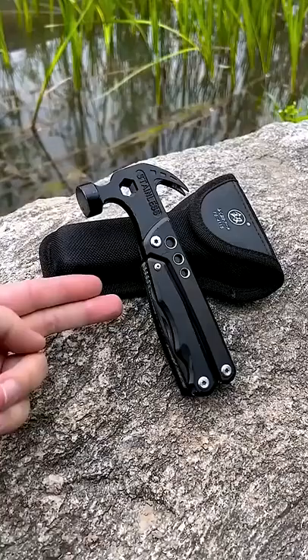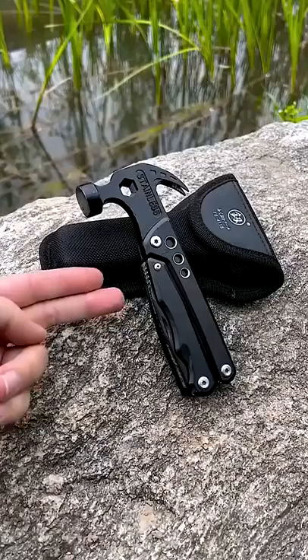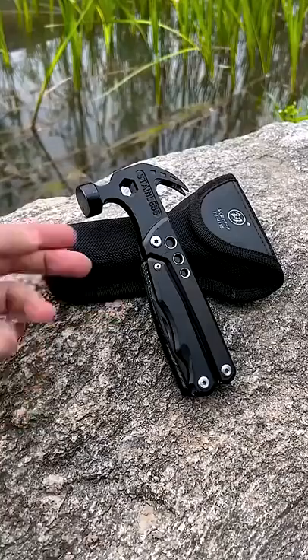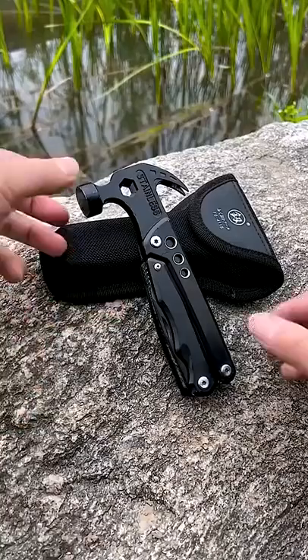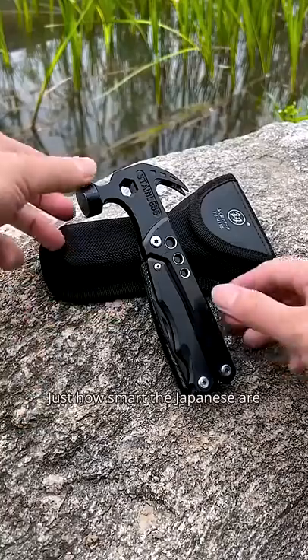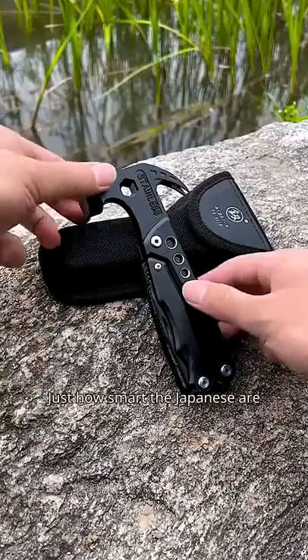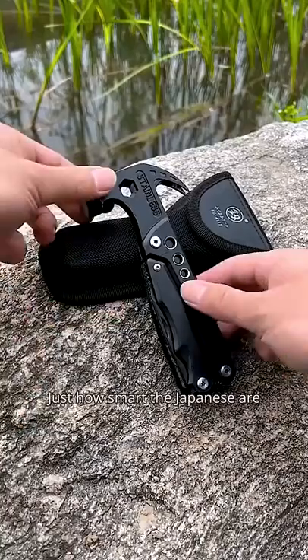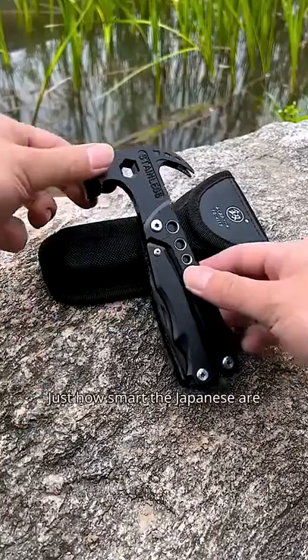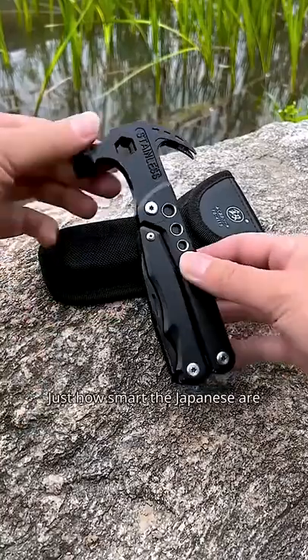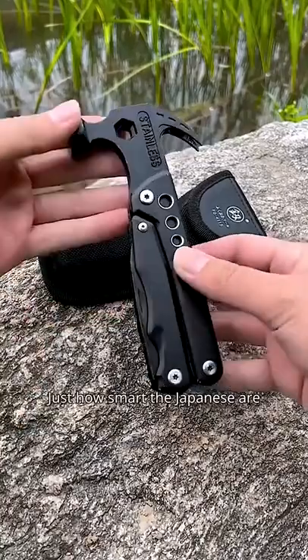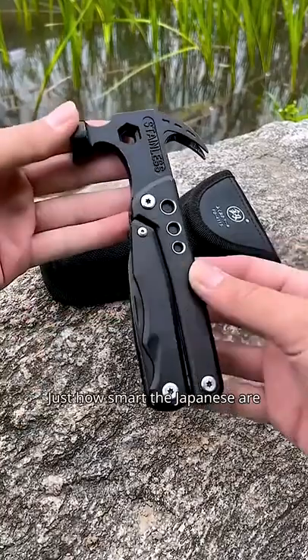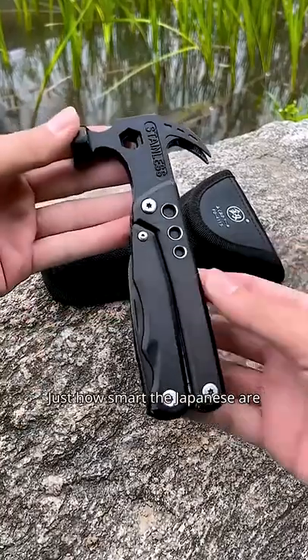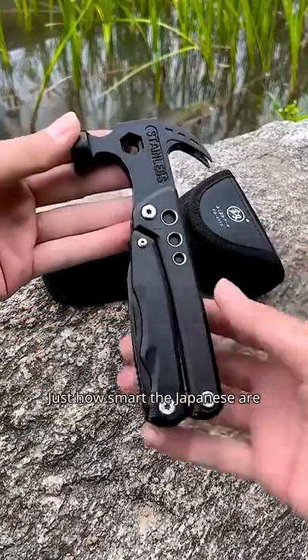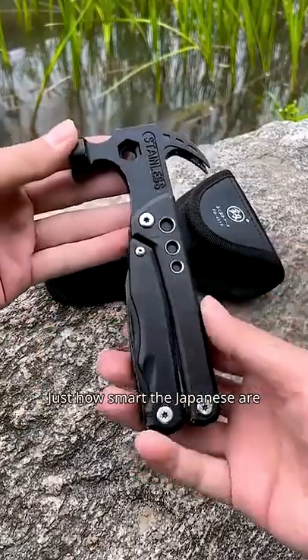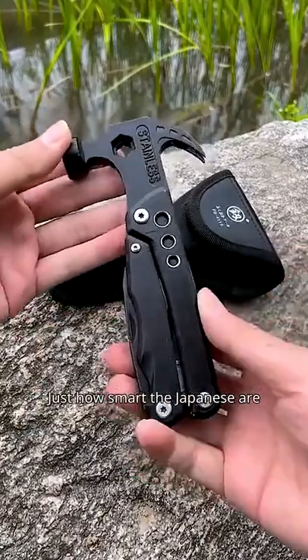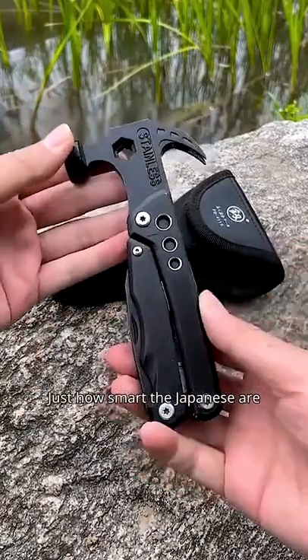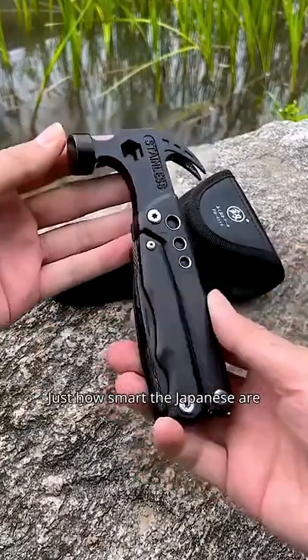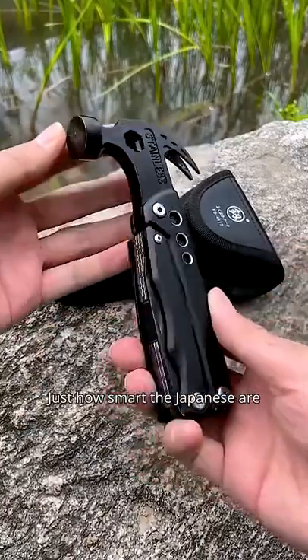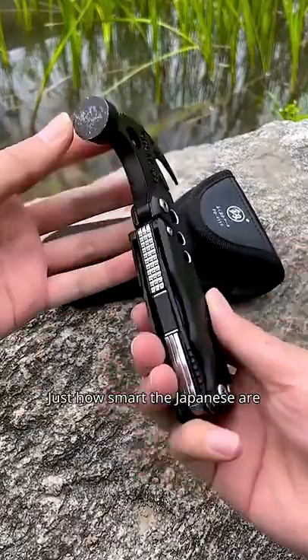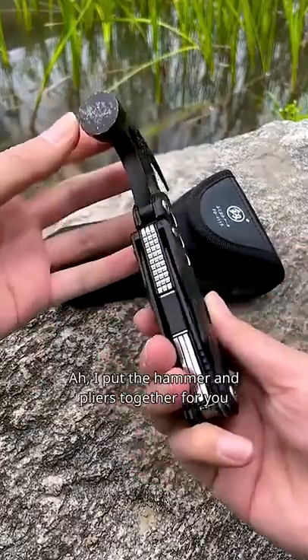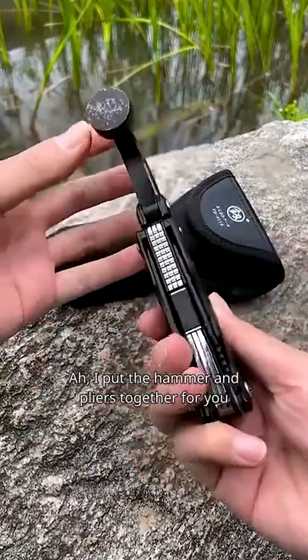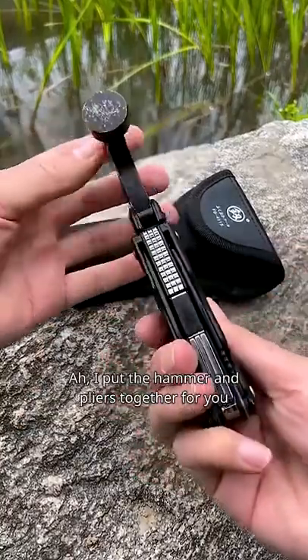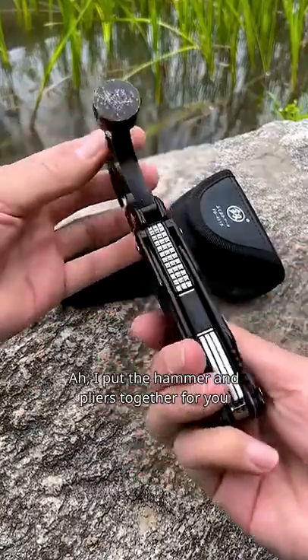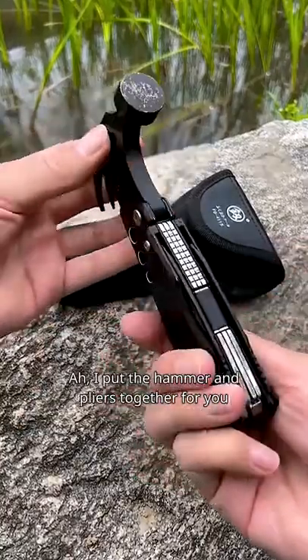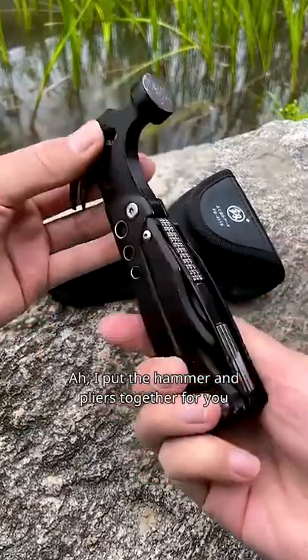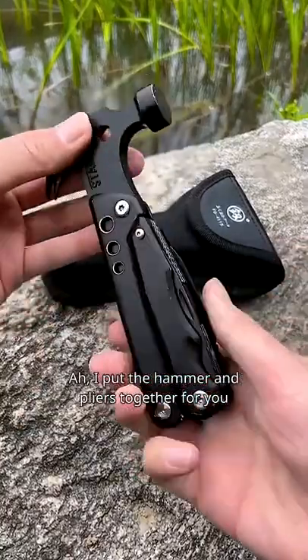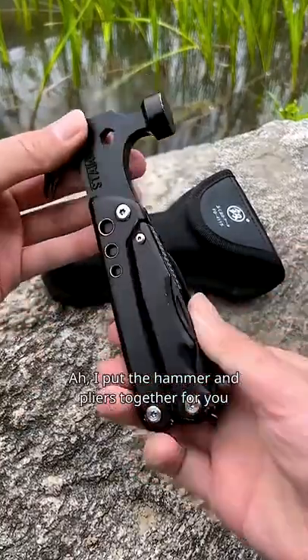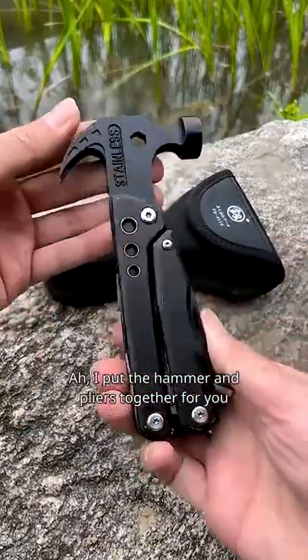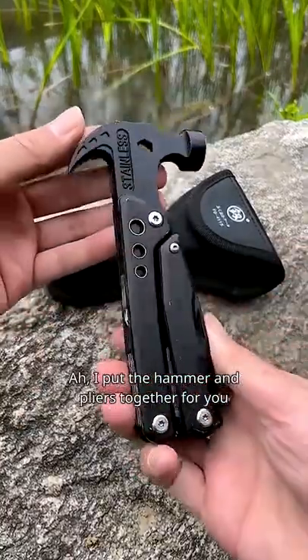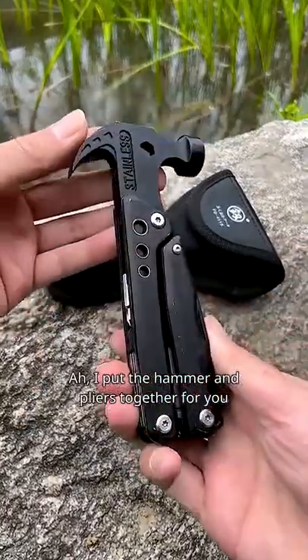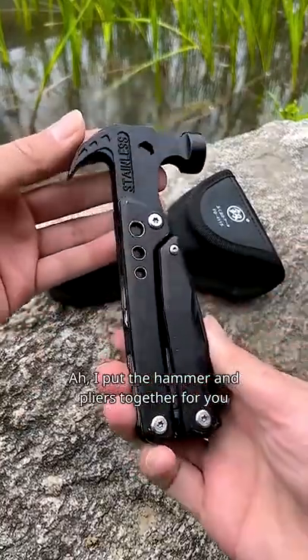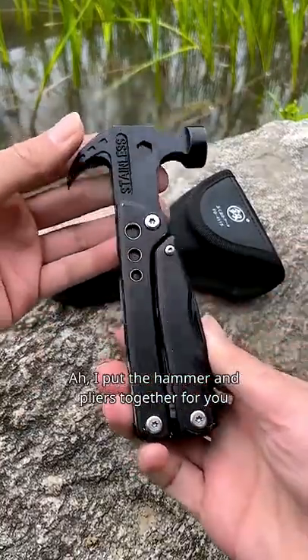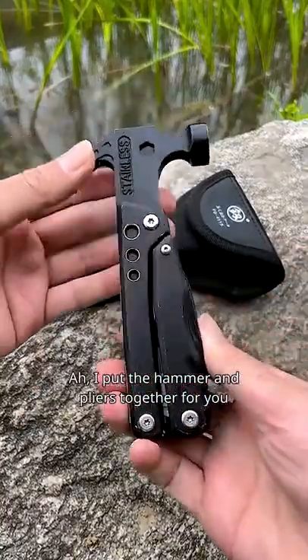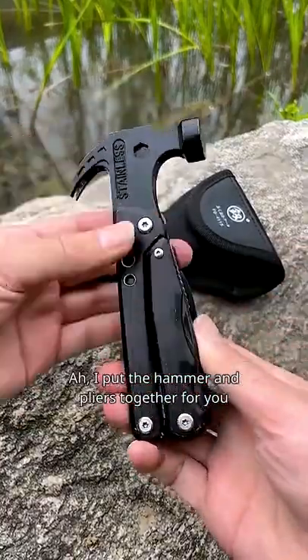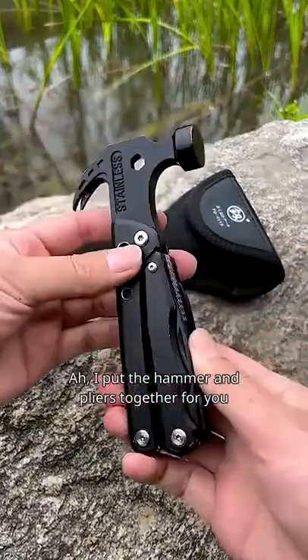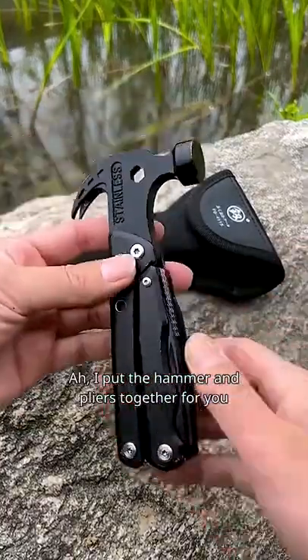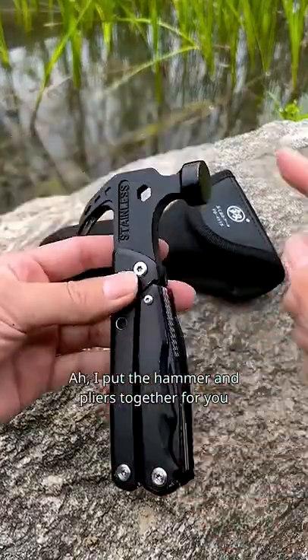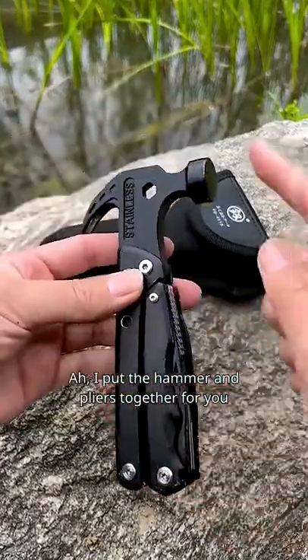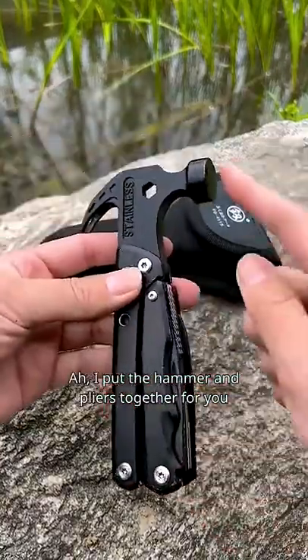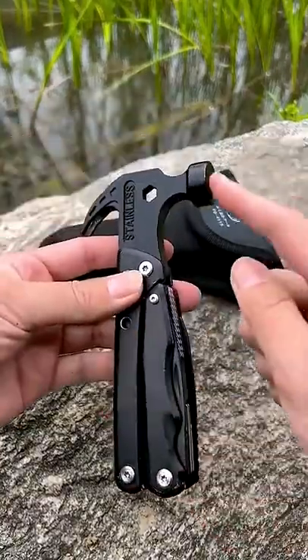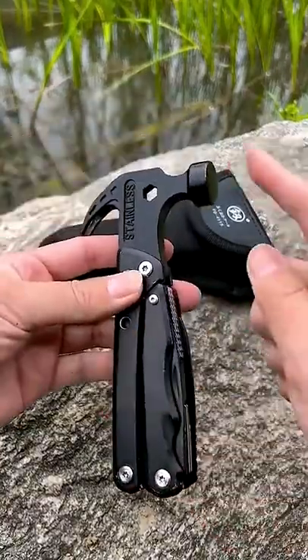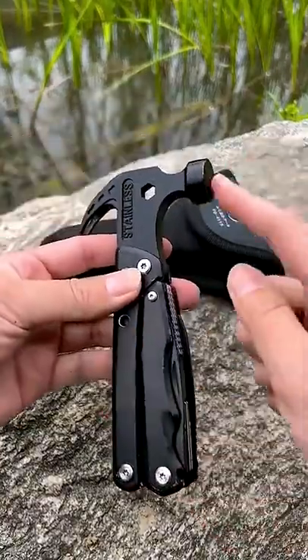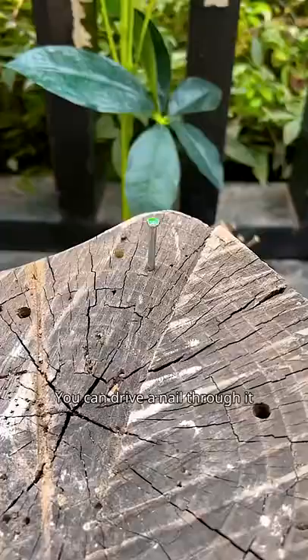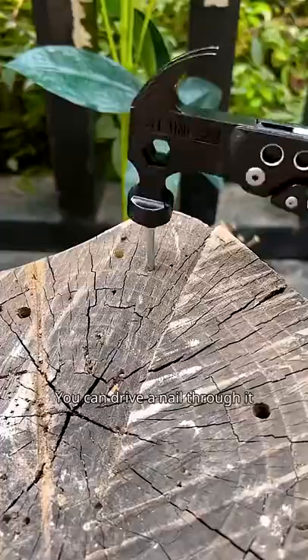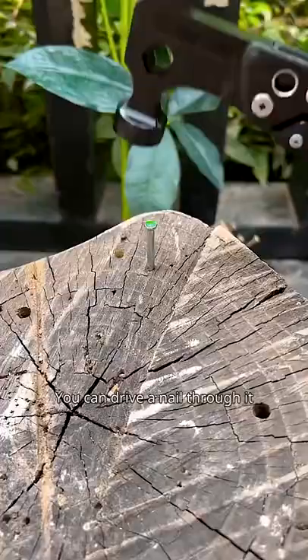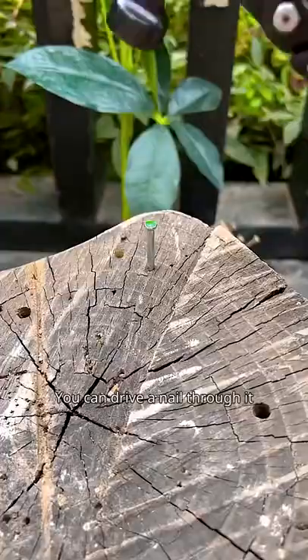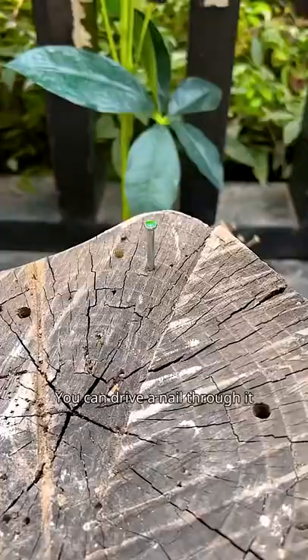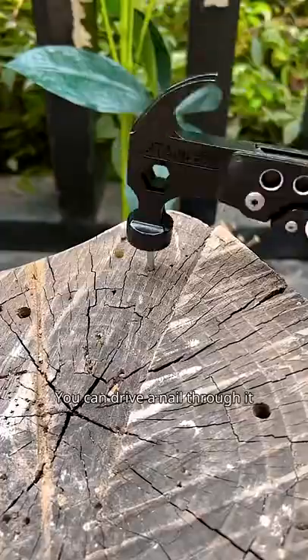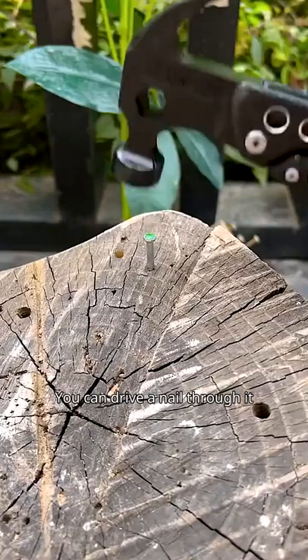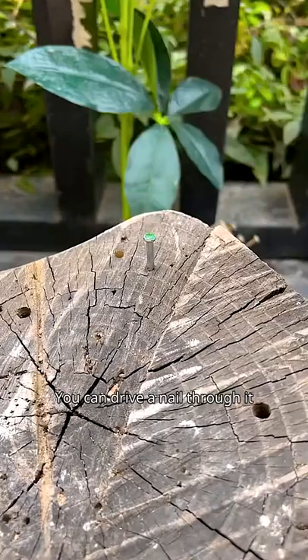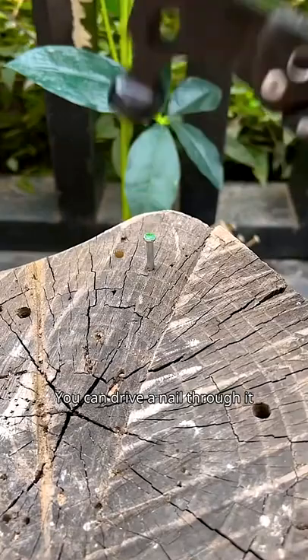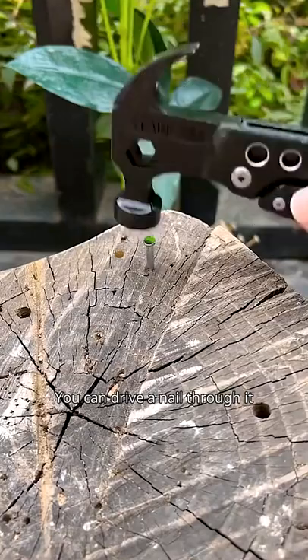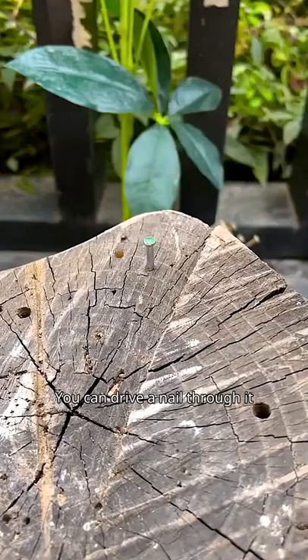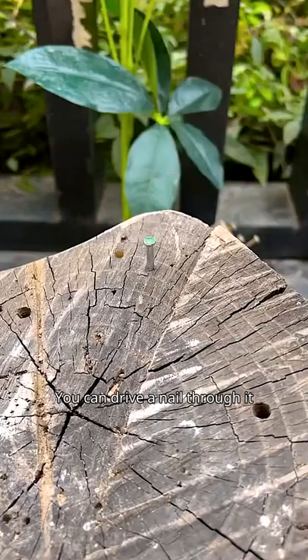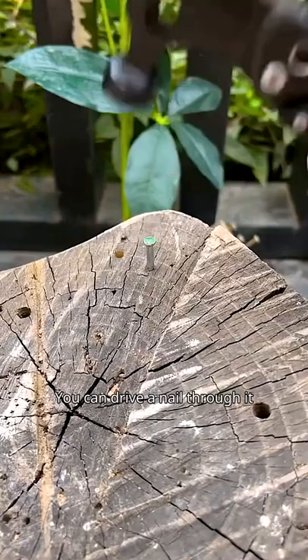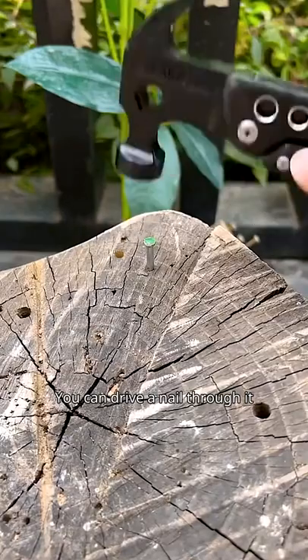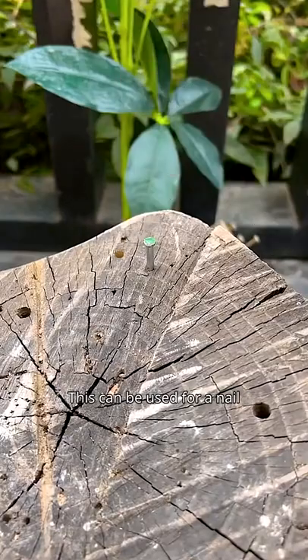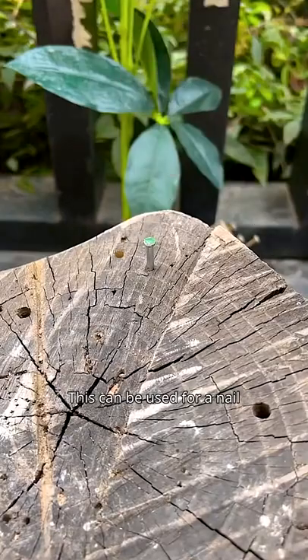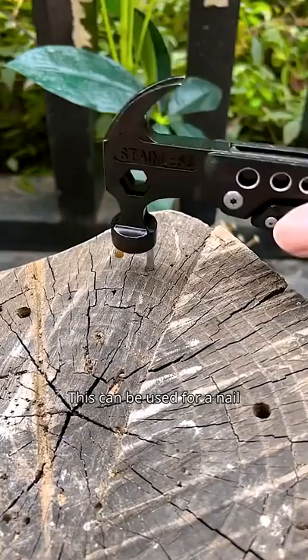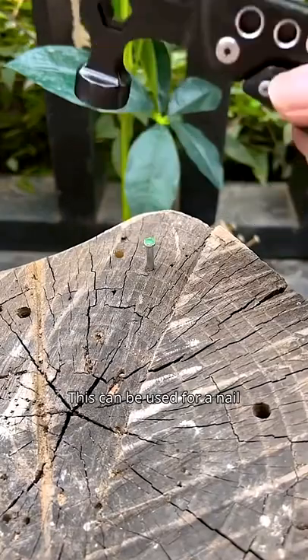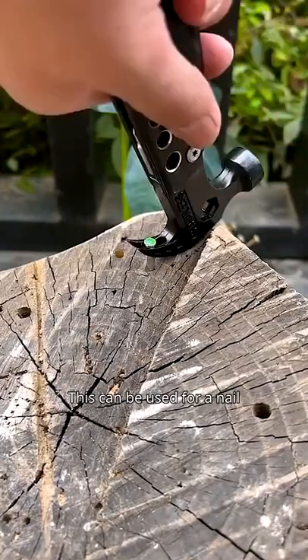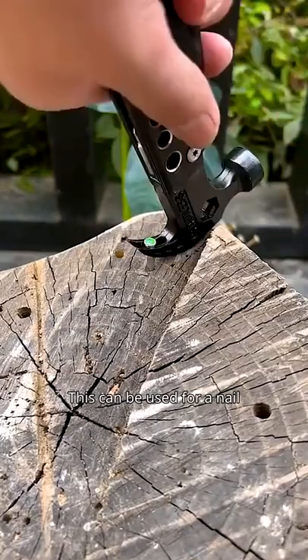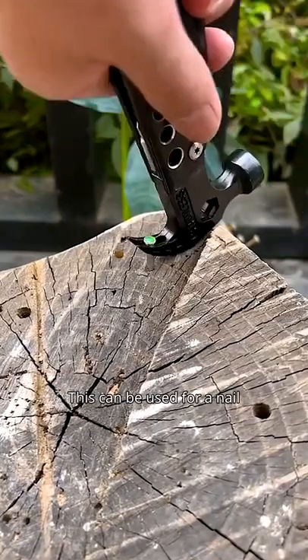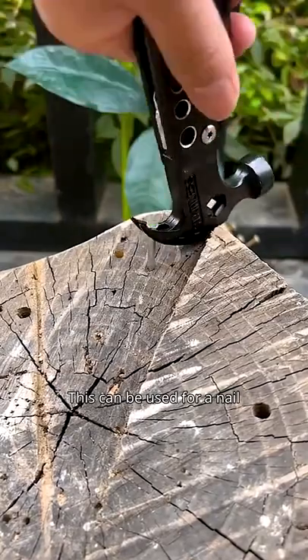Just how smart the Japanese are. I put the hammer and pliers together for you. You can drive a nail through it — this can be used for a nail.